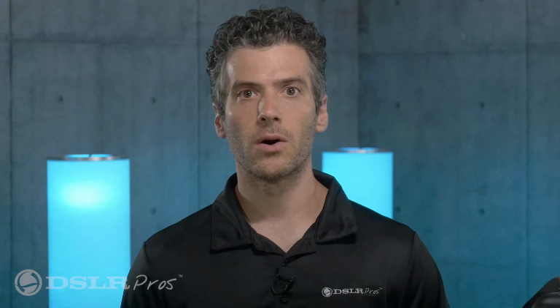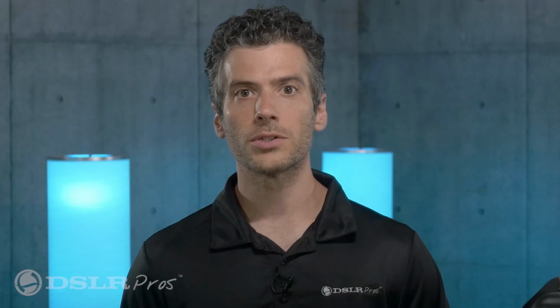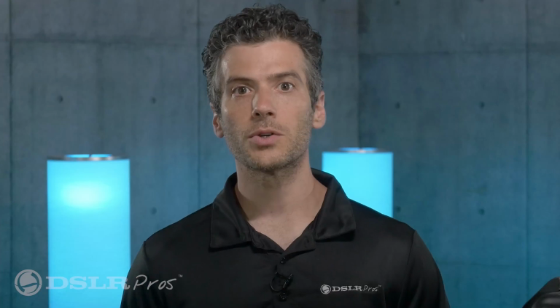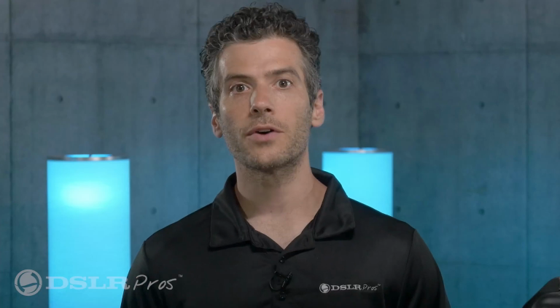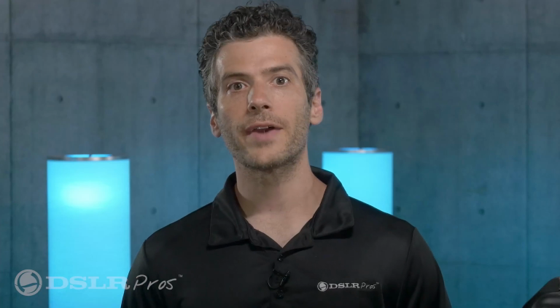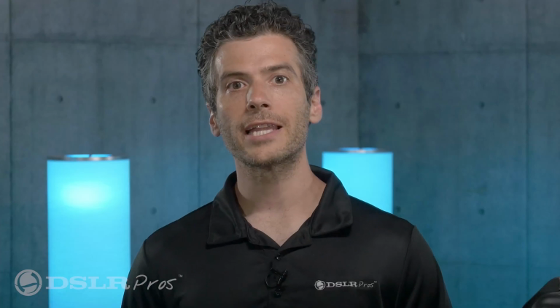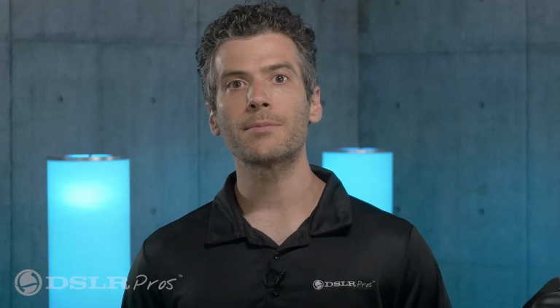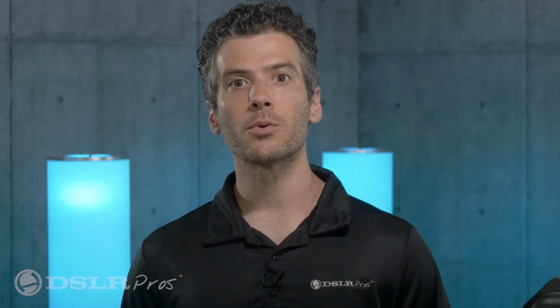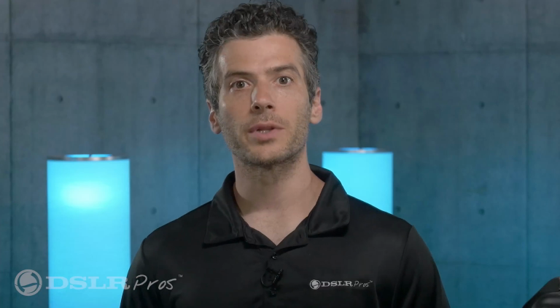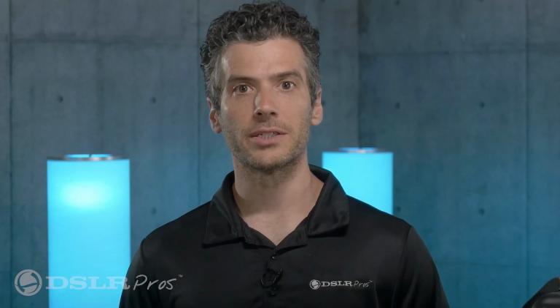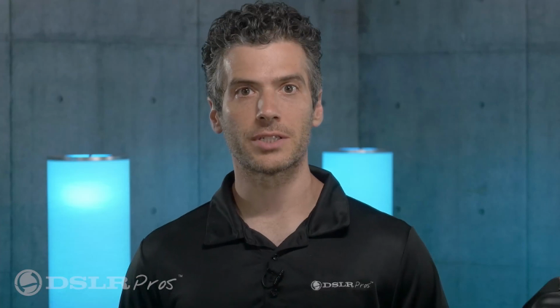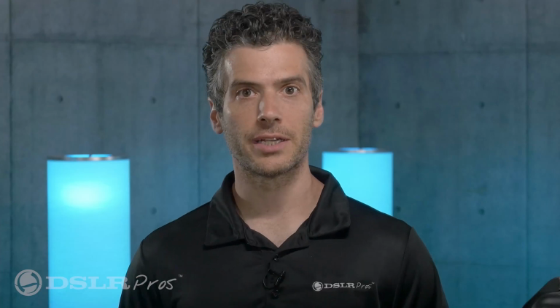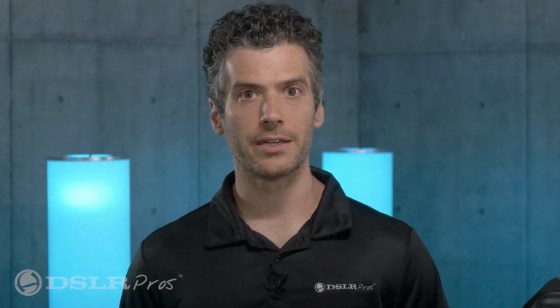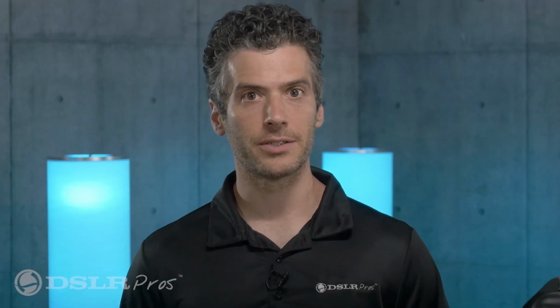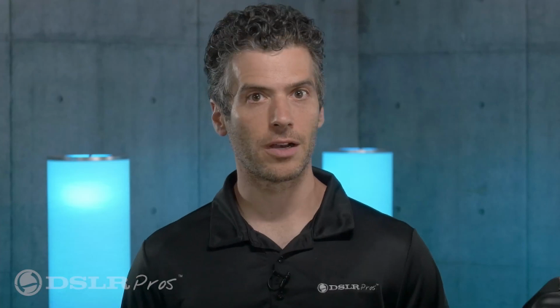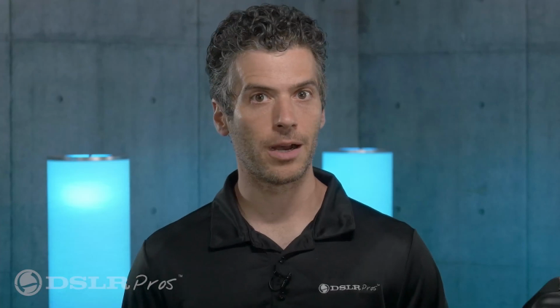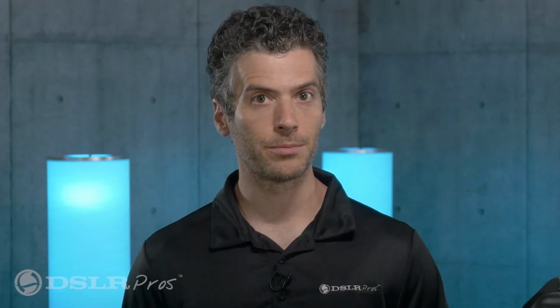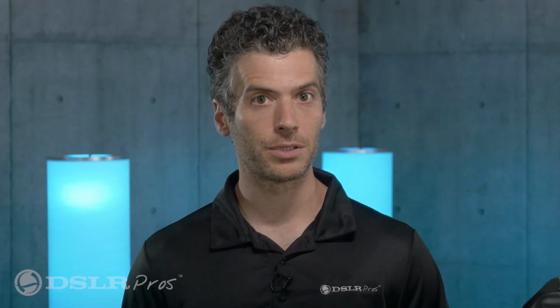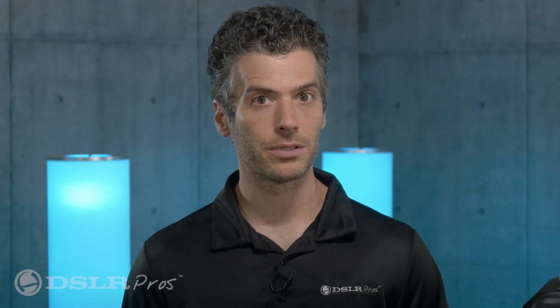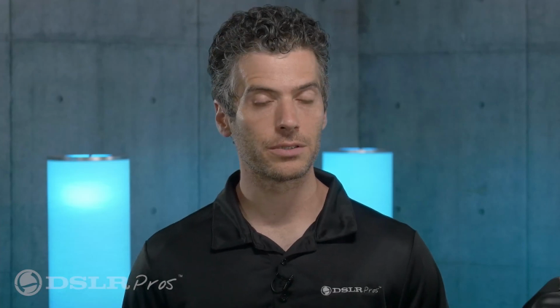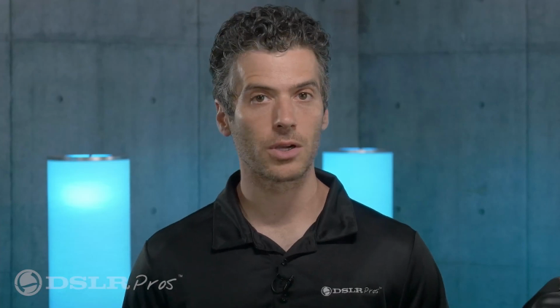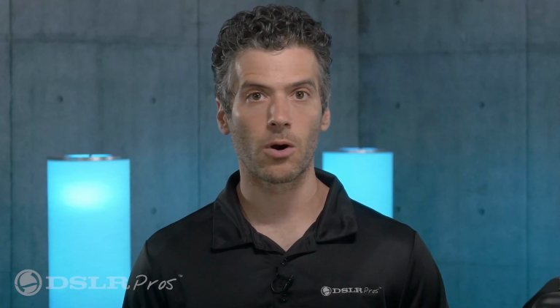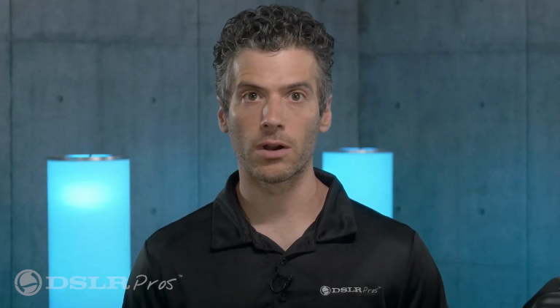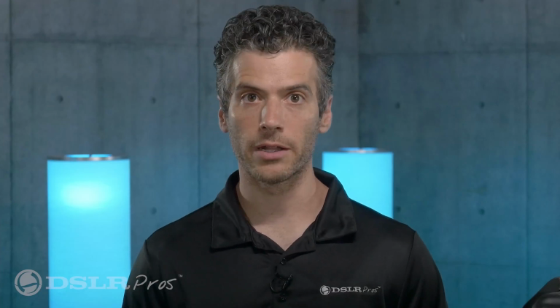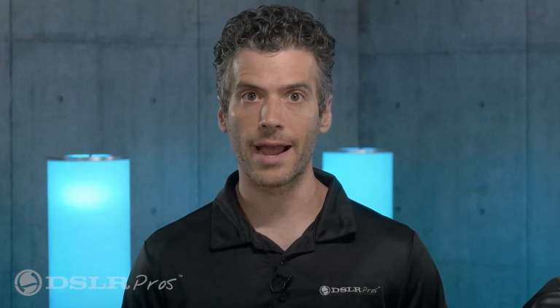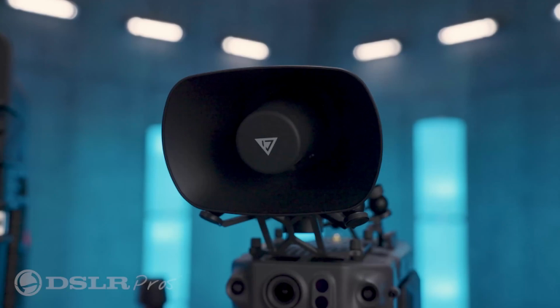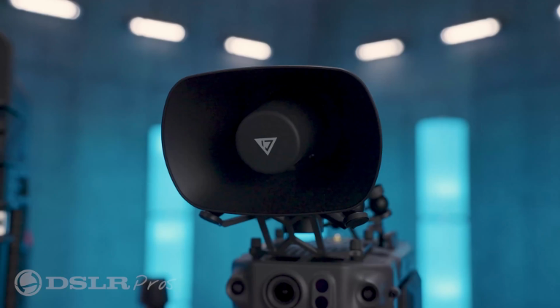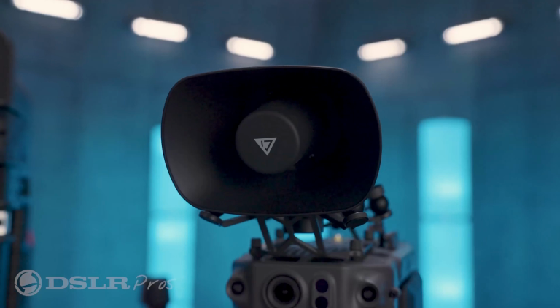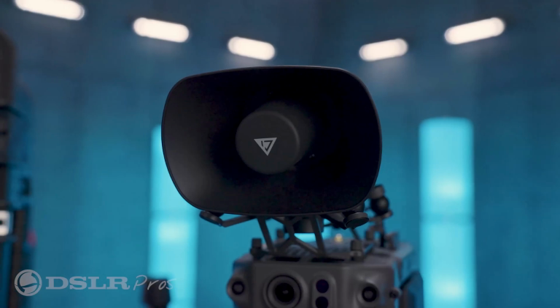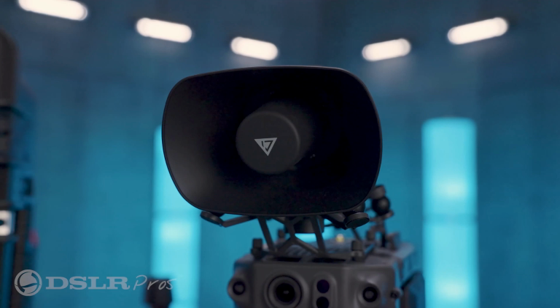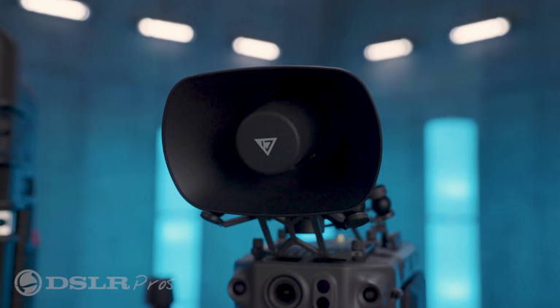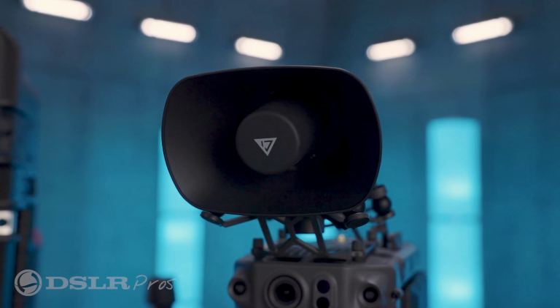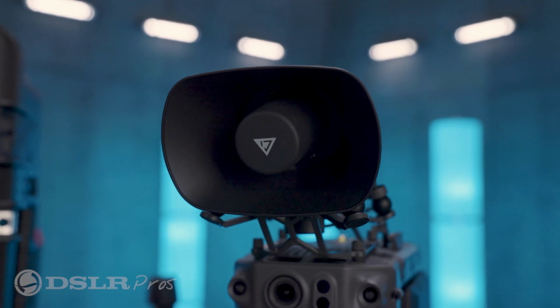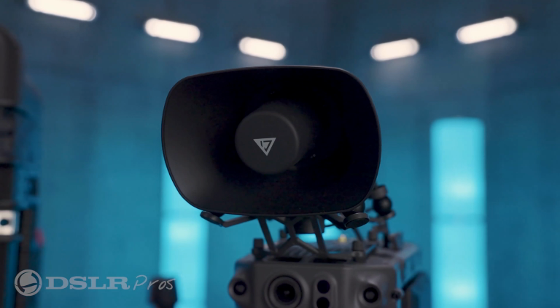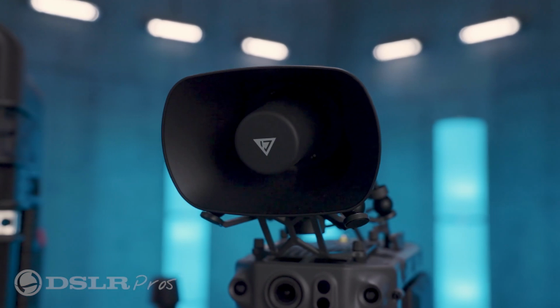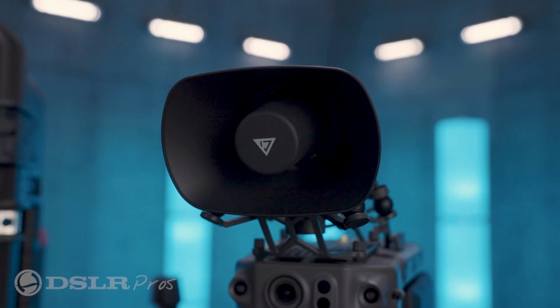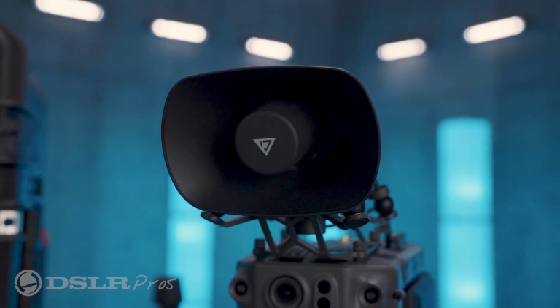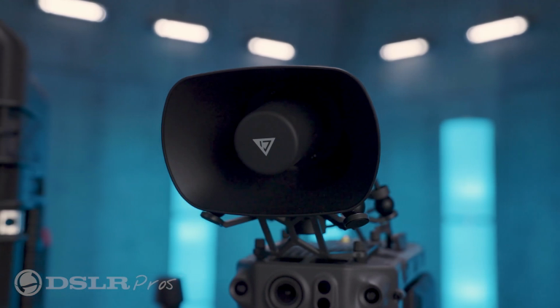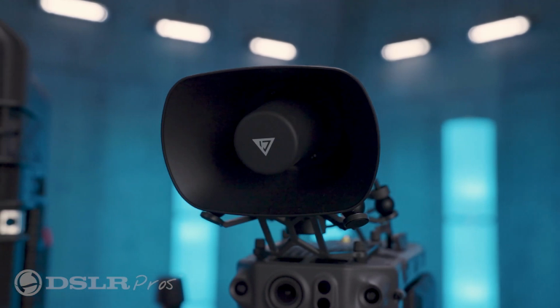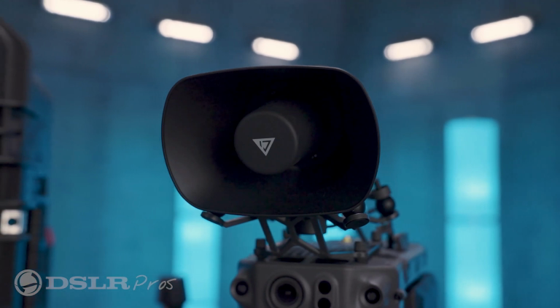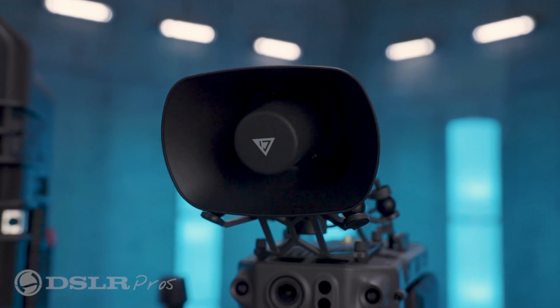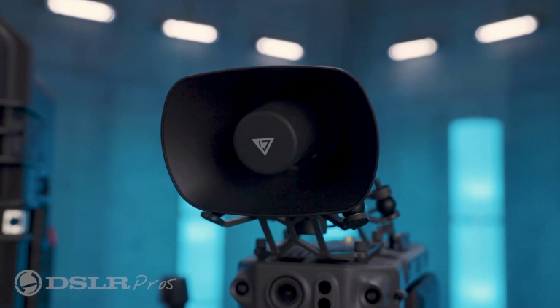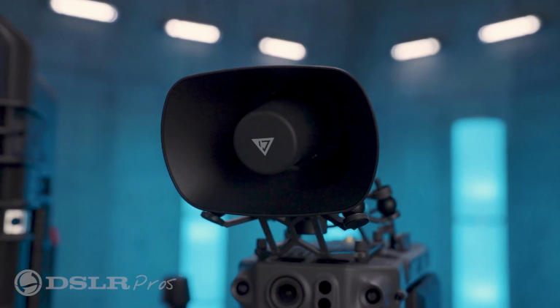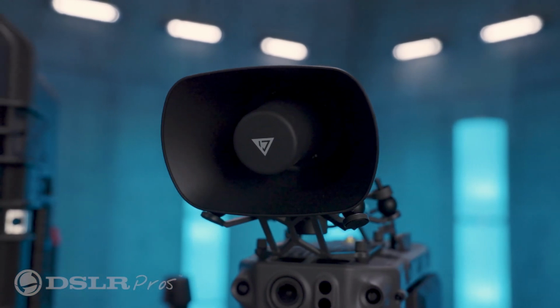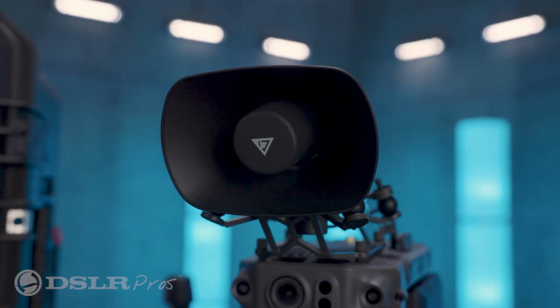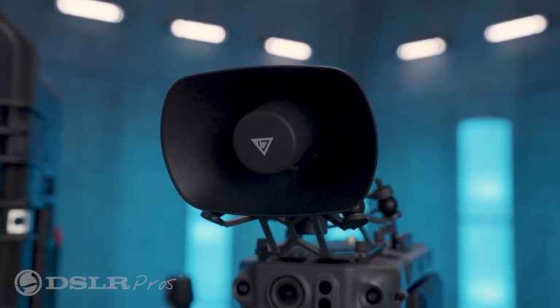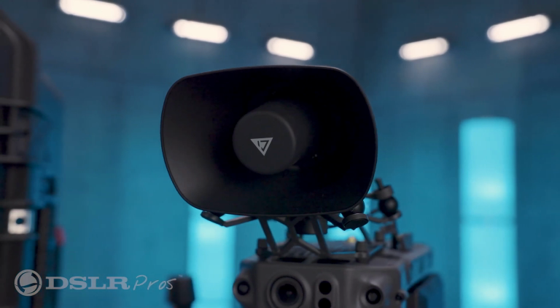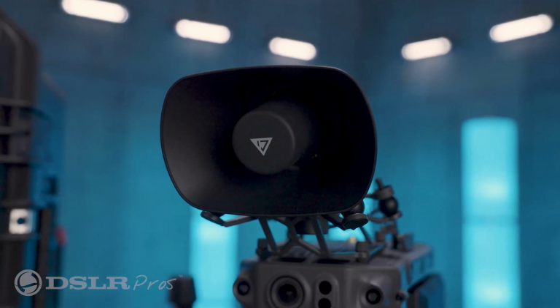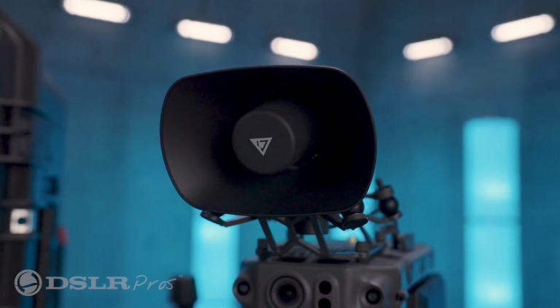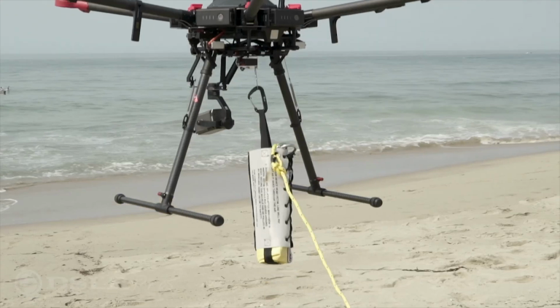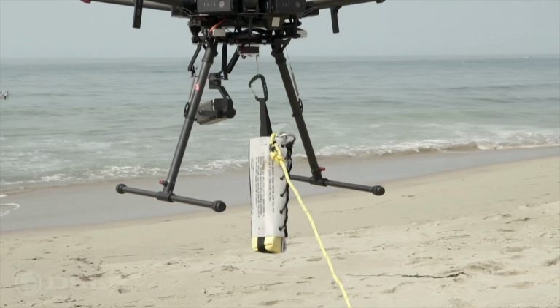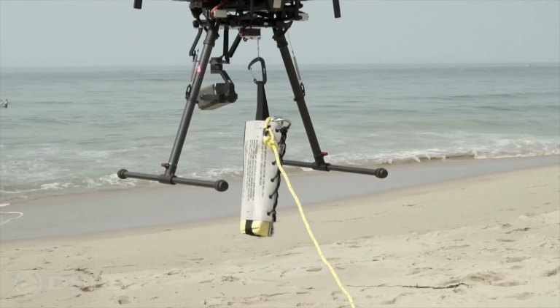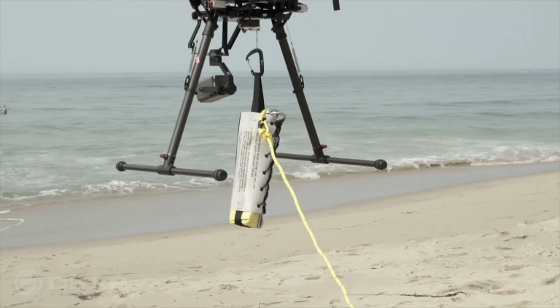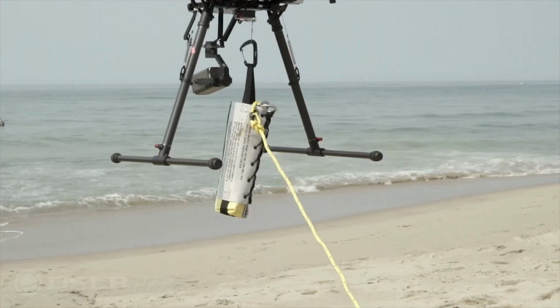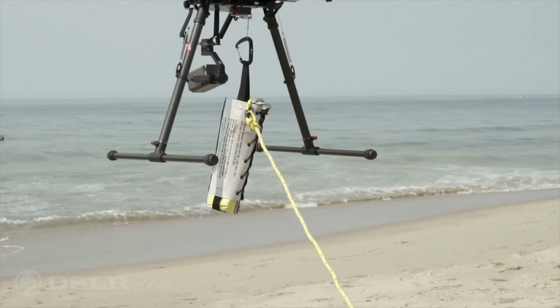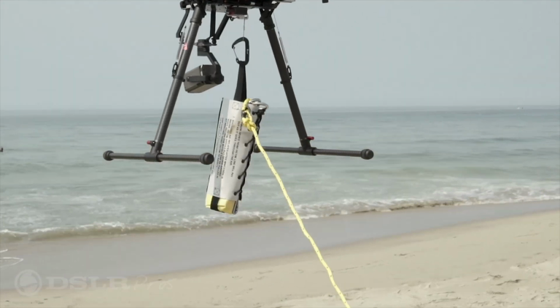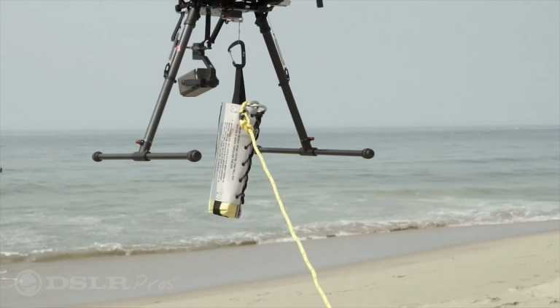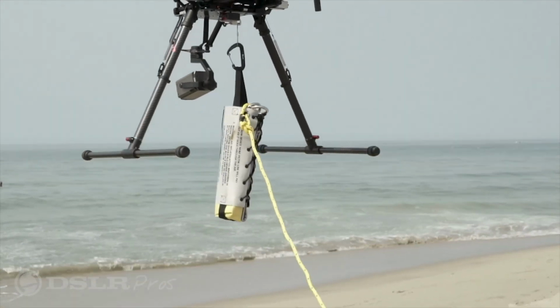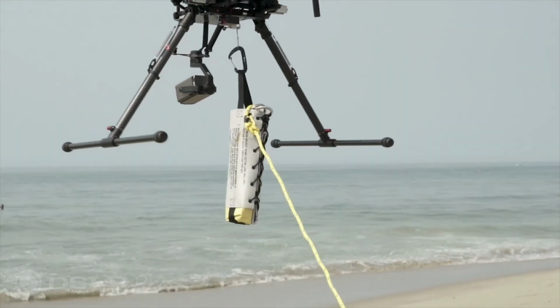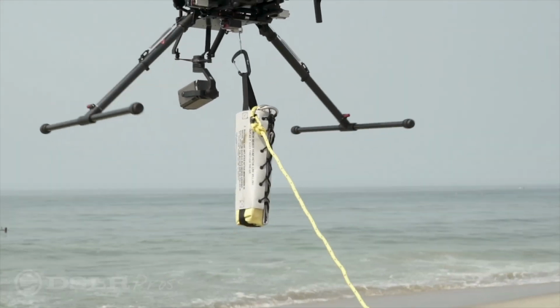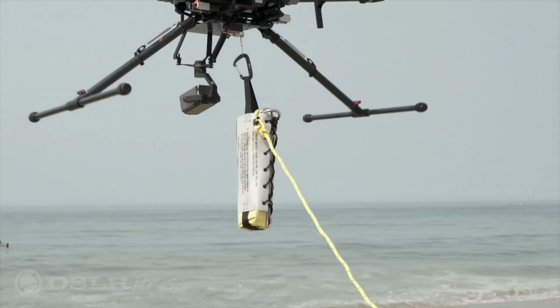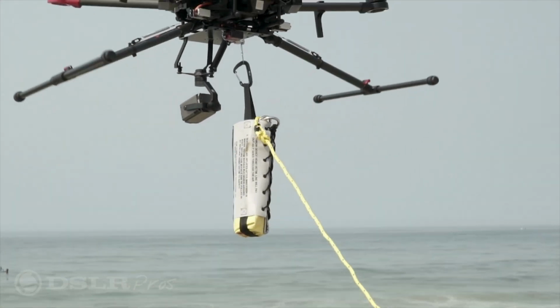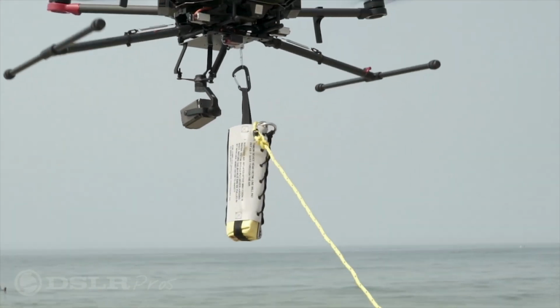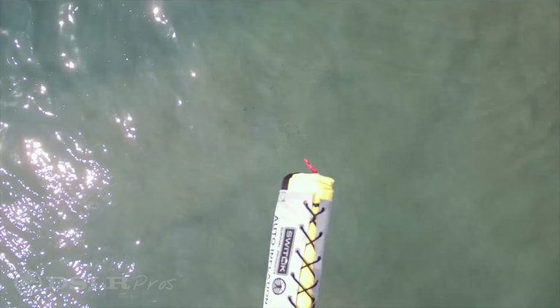Also available with this kit as options are a loudspeaker attachment and the DropMaster payload drop system.